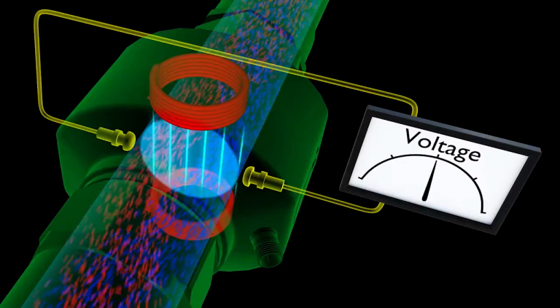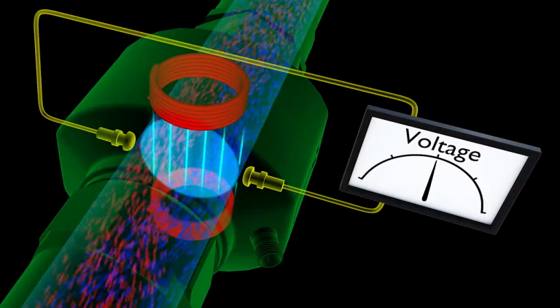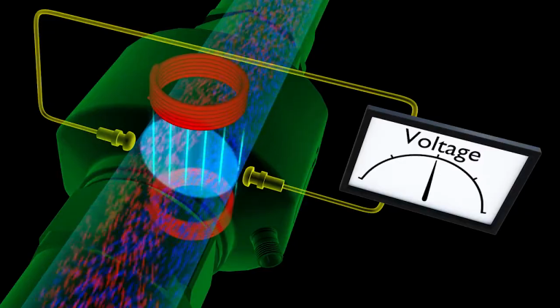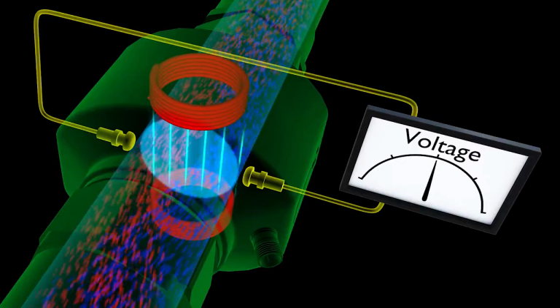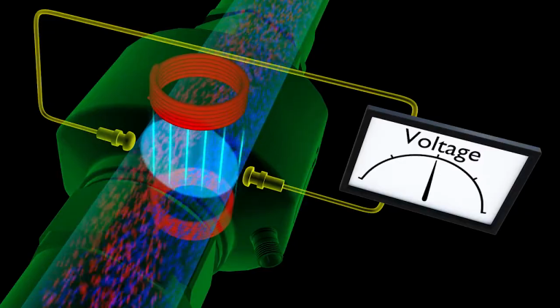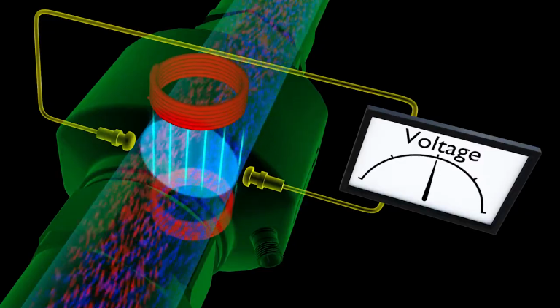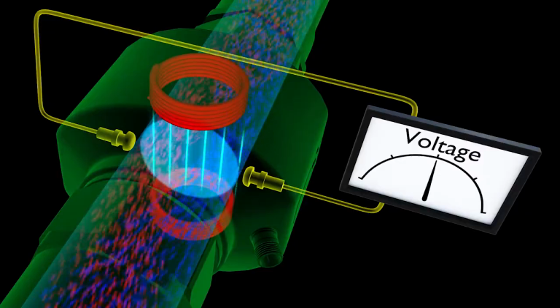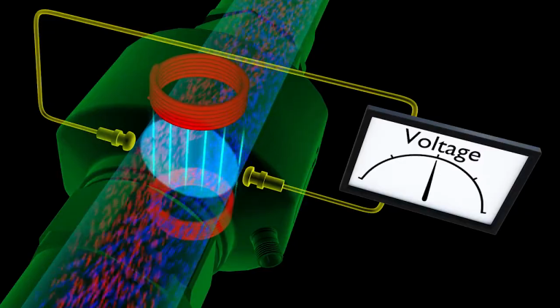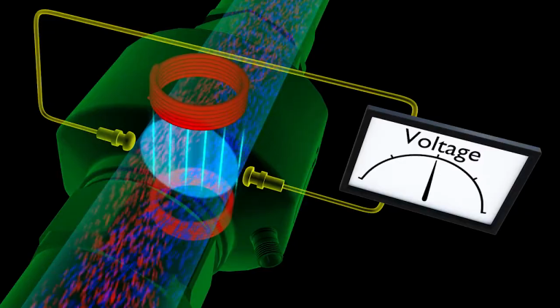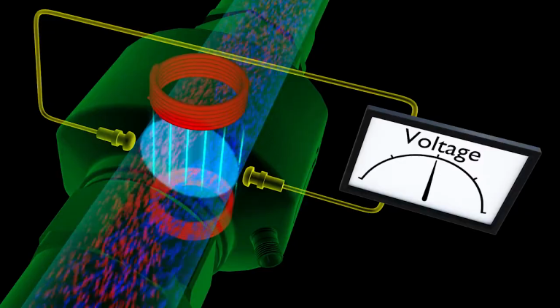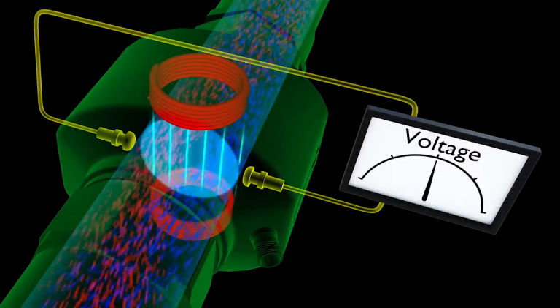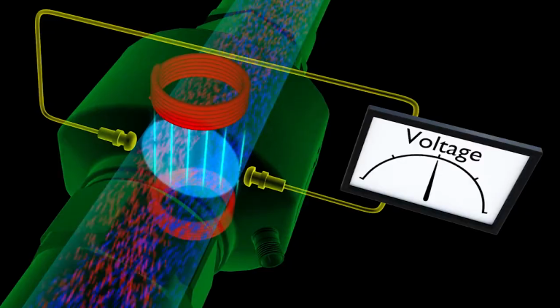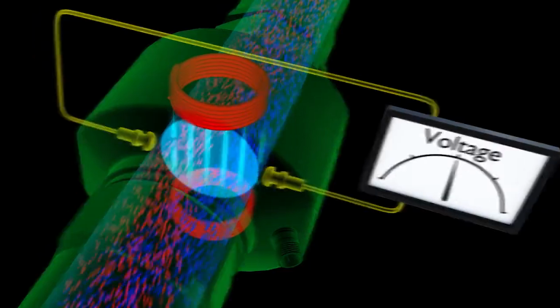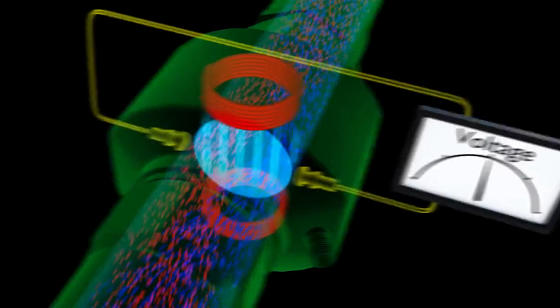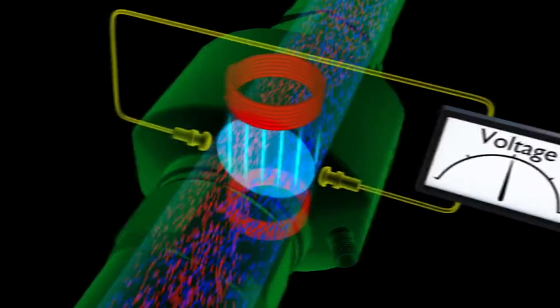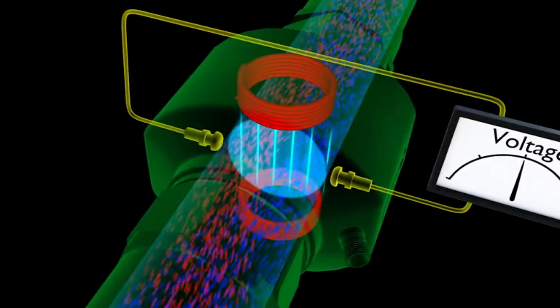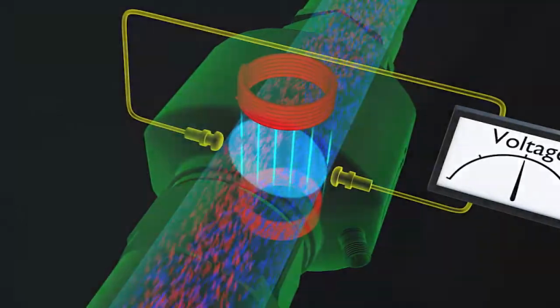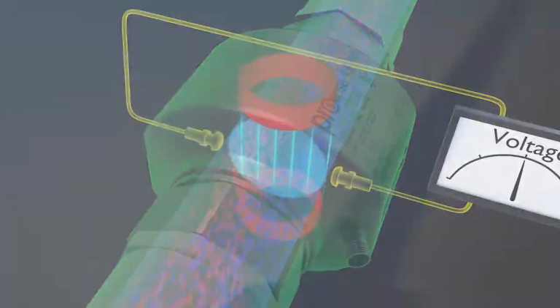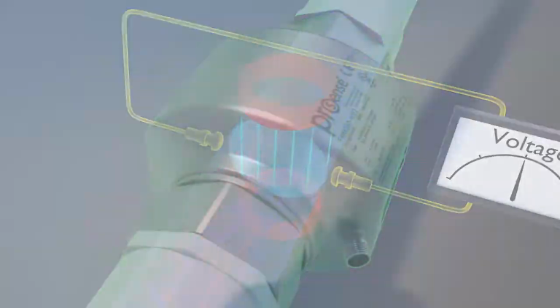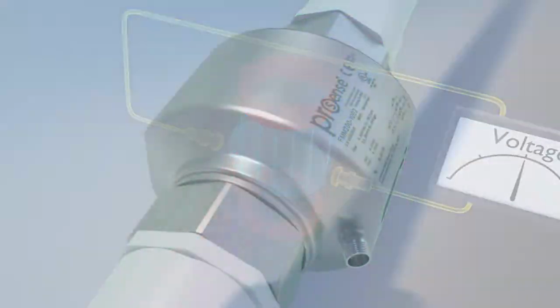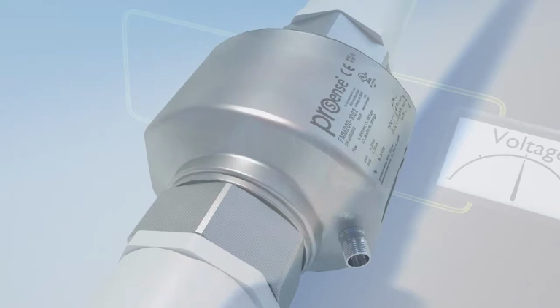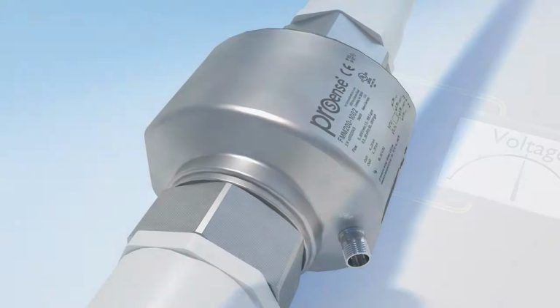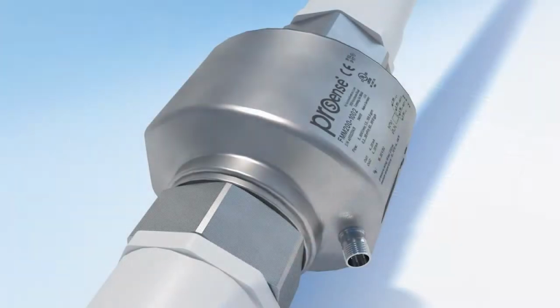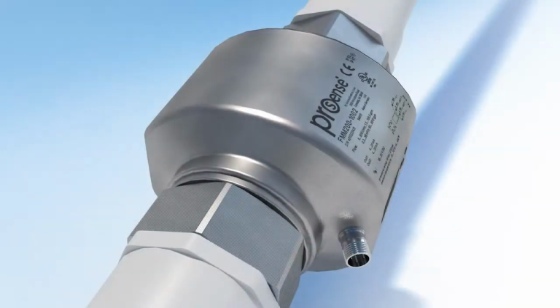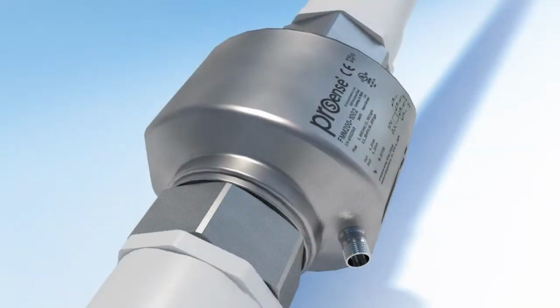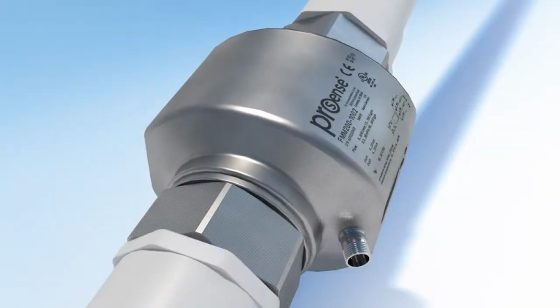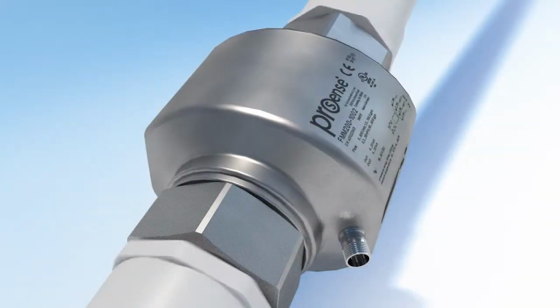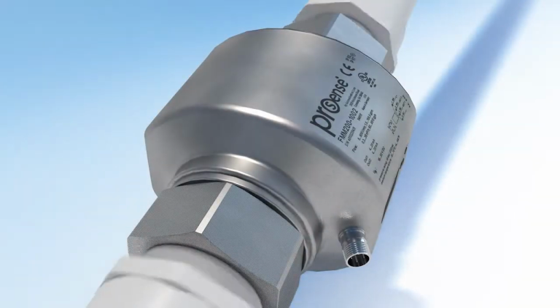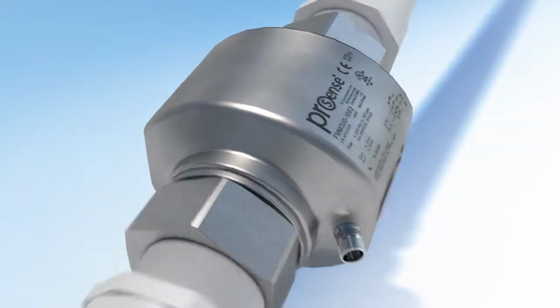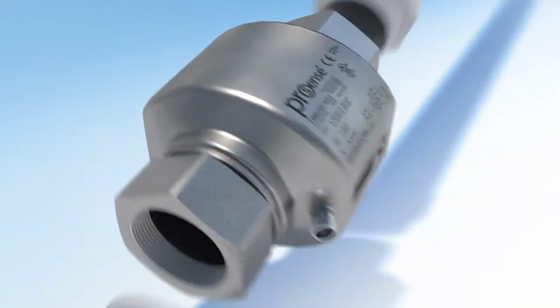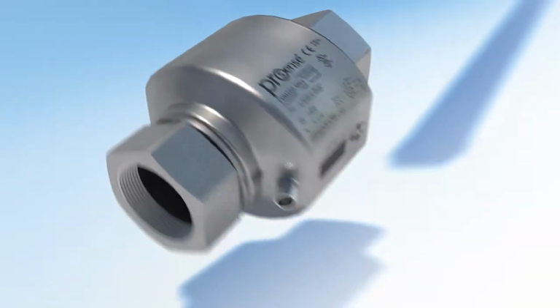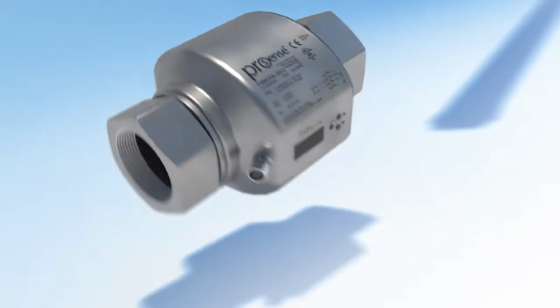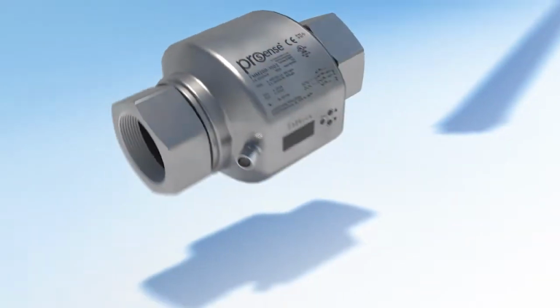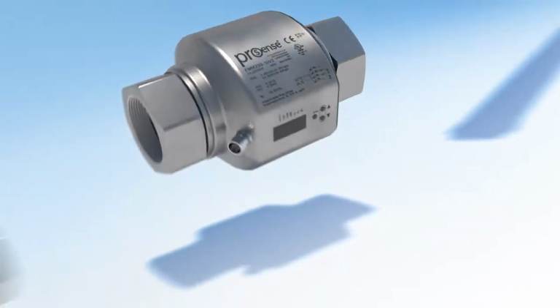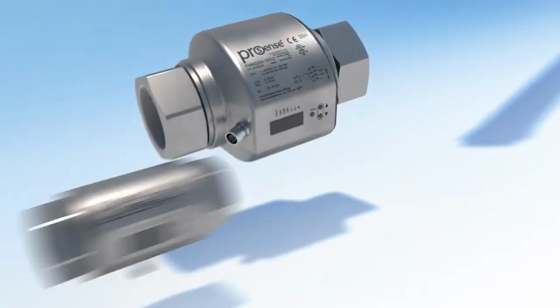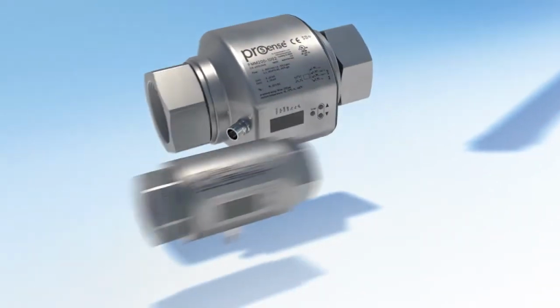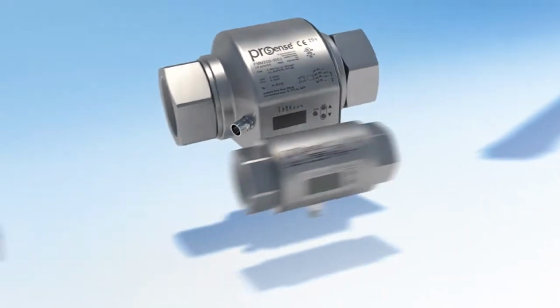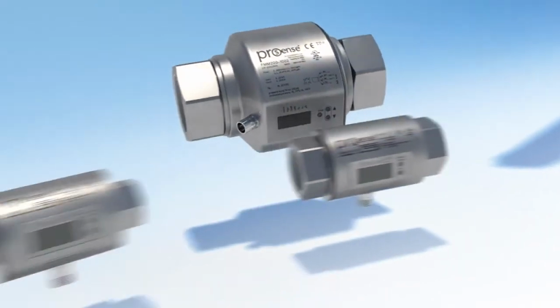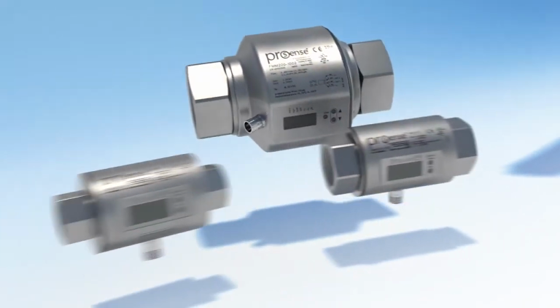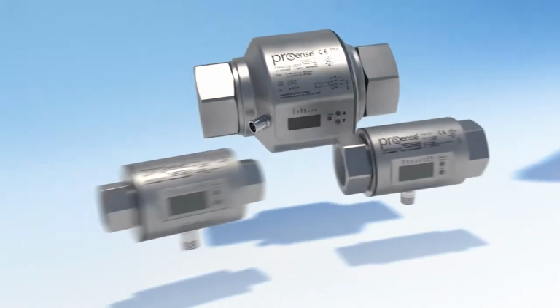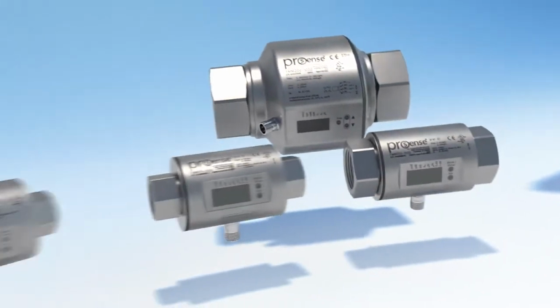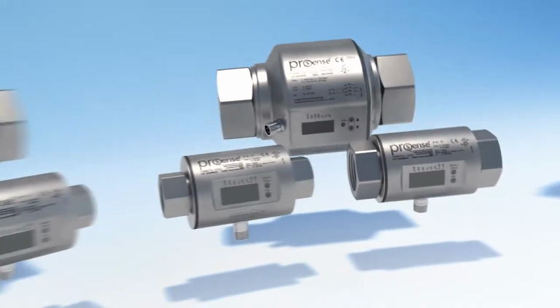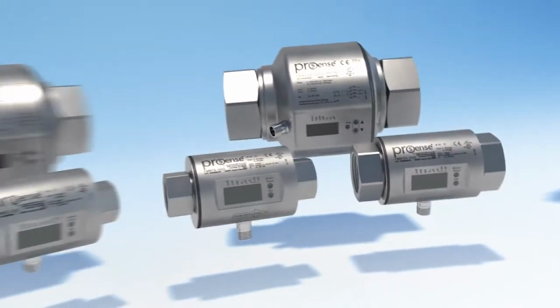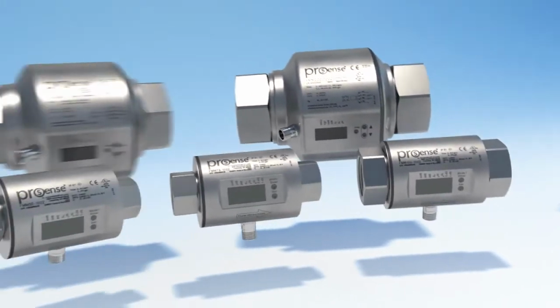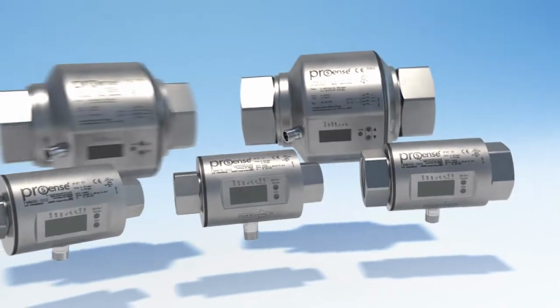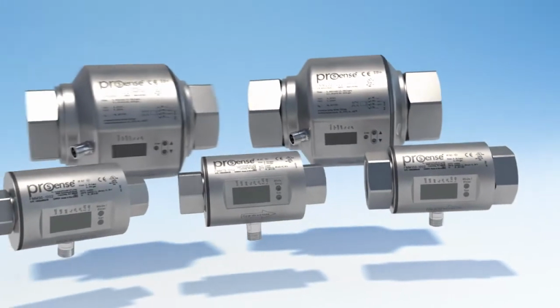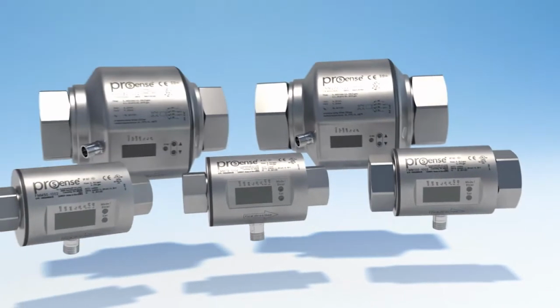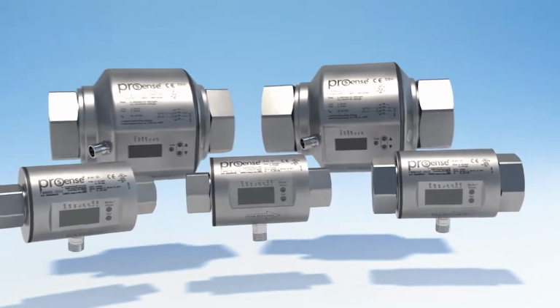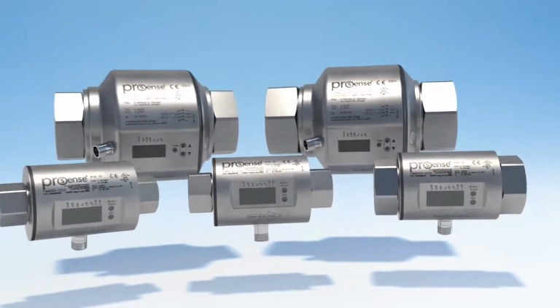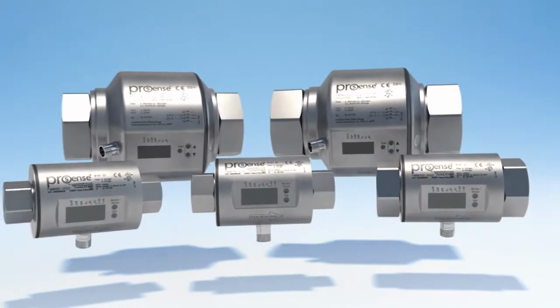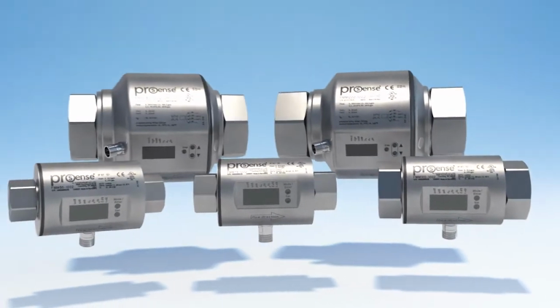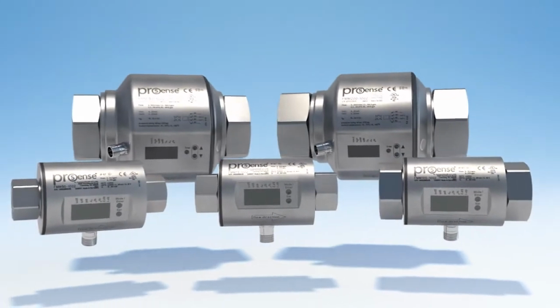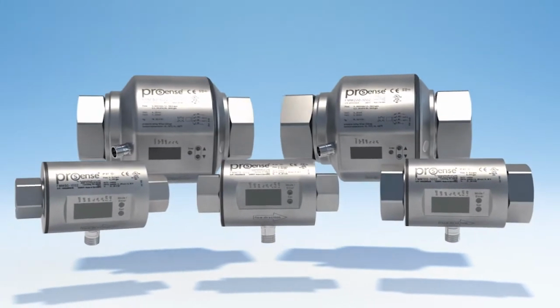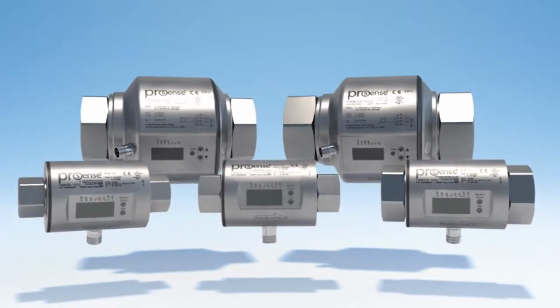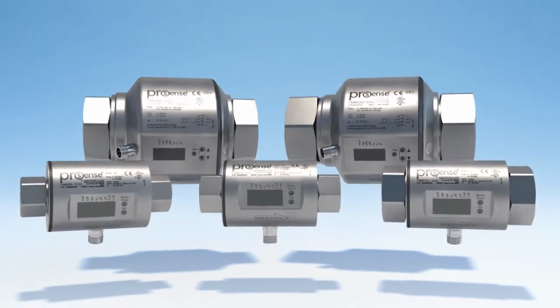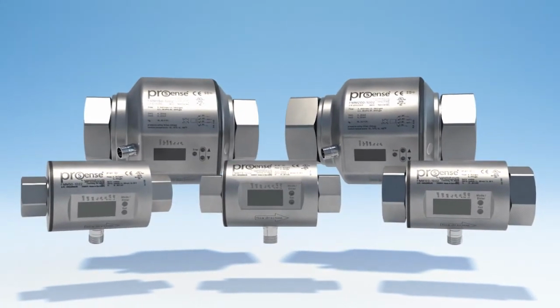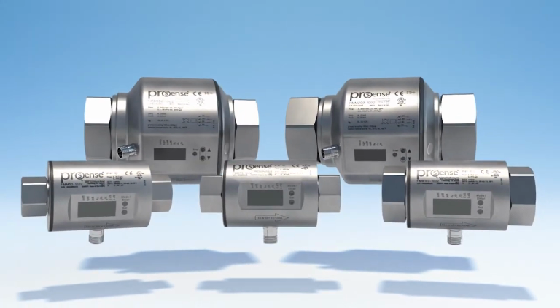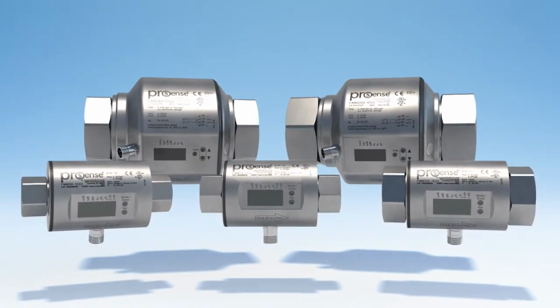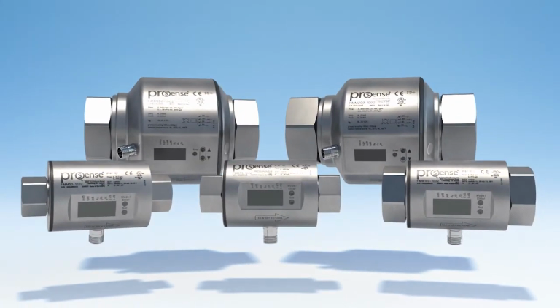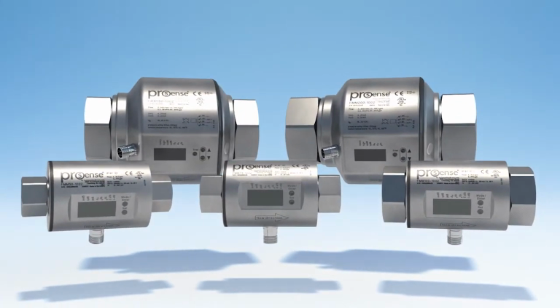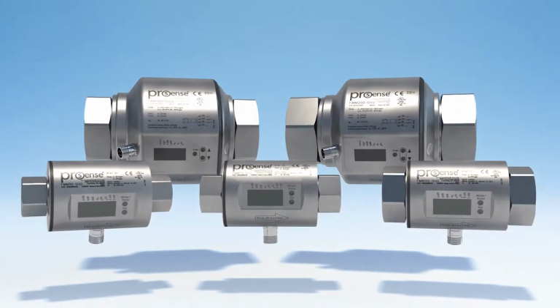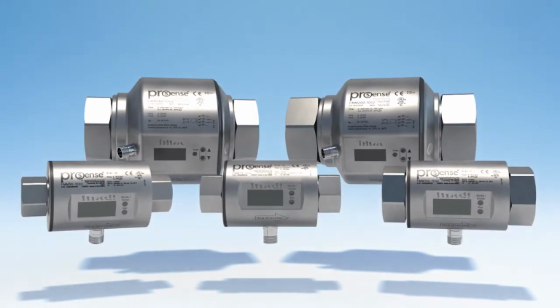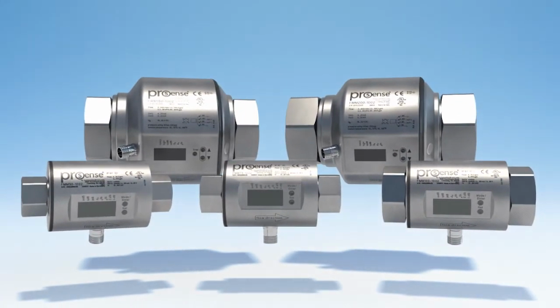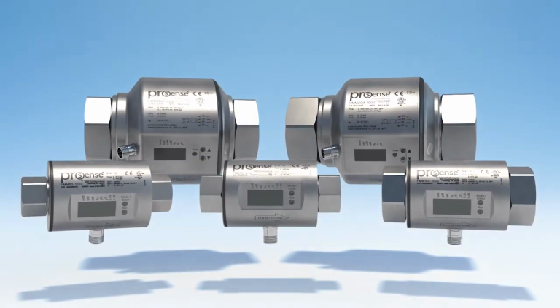So, as long as you have a media with a minimum level of conductivity, these magnetic inductive flow meters from AutomationDirect are a great way to measure flow.